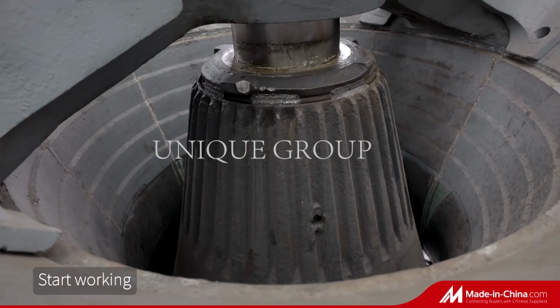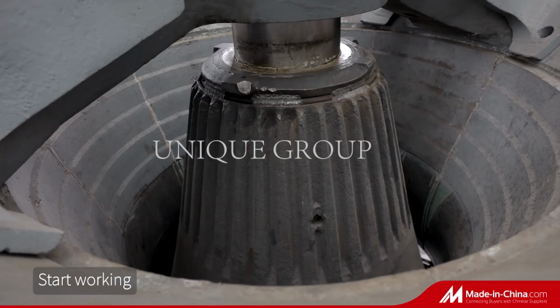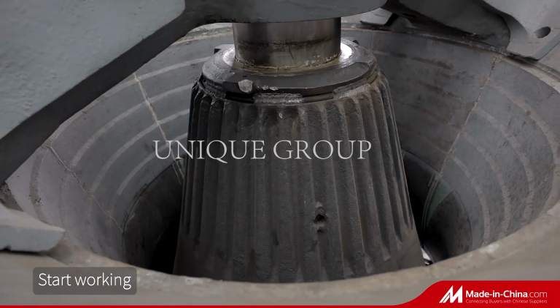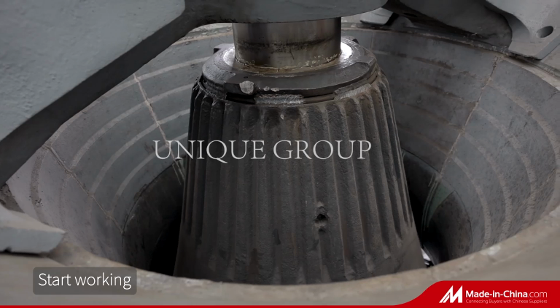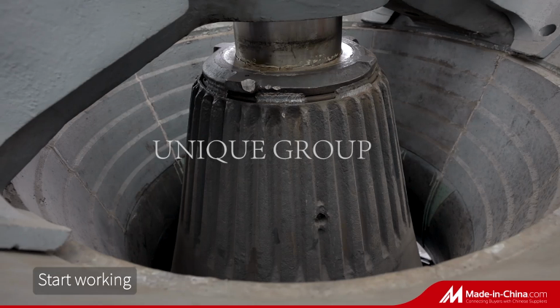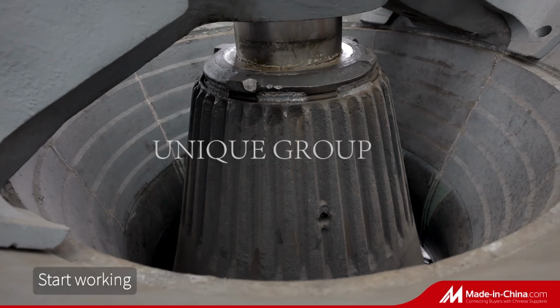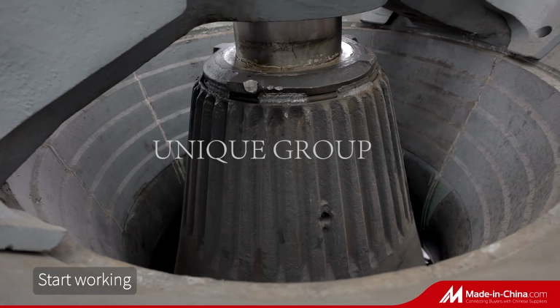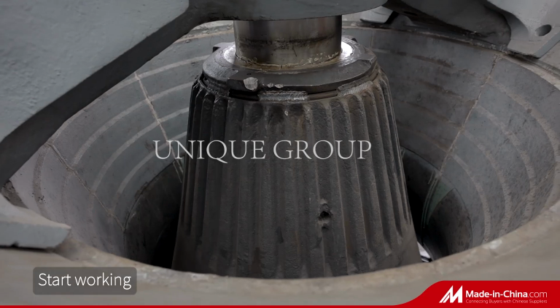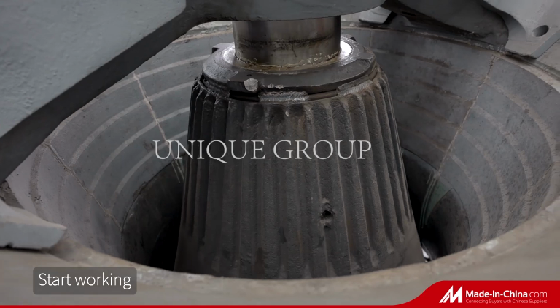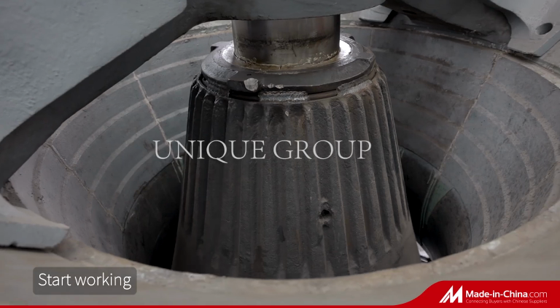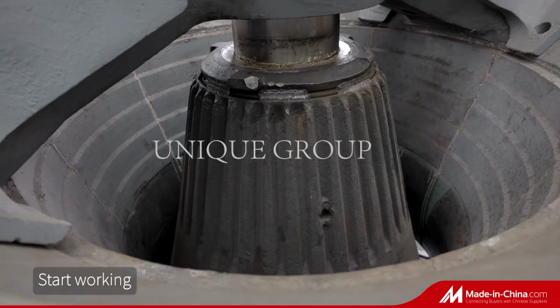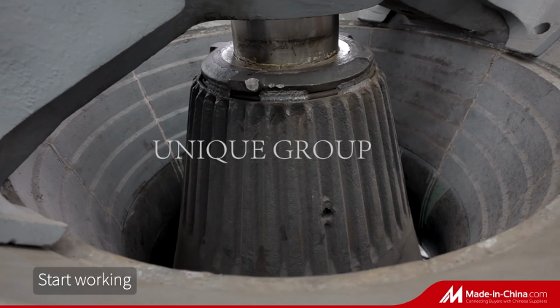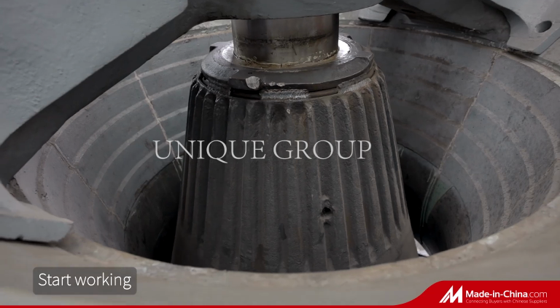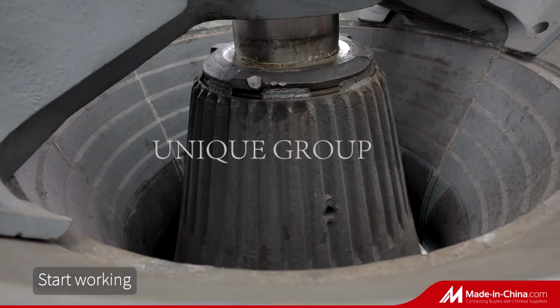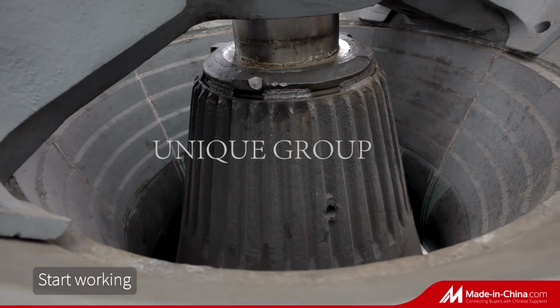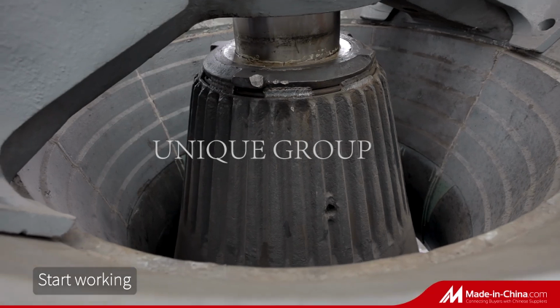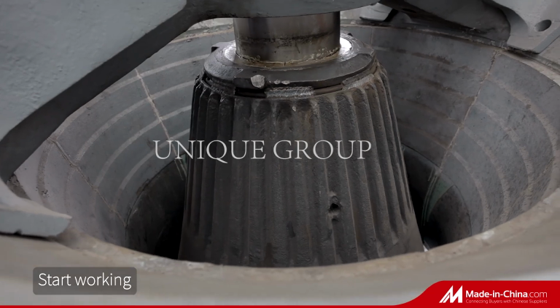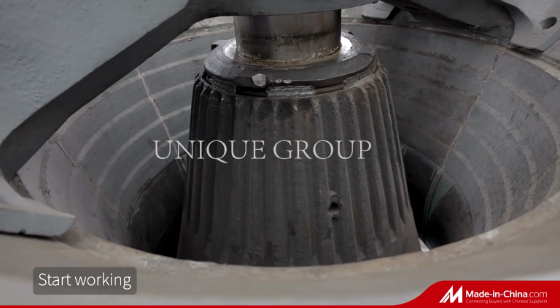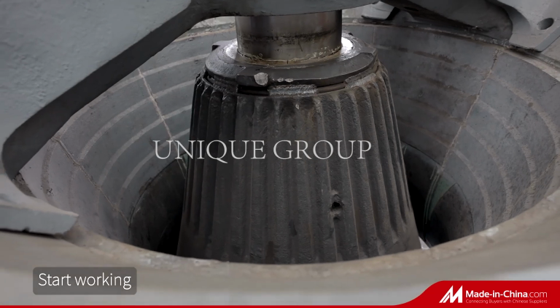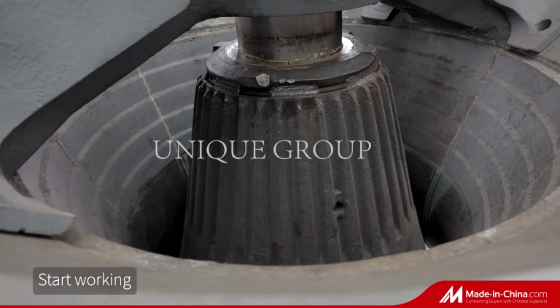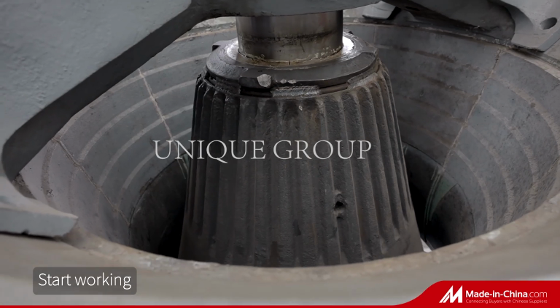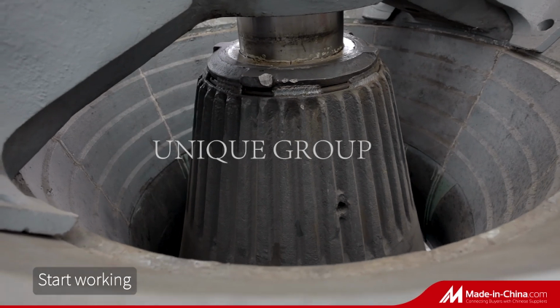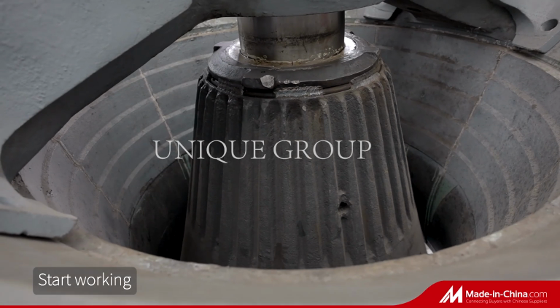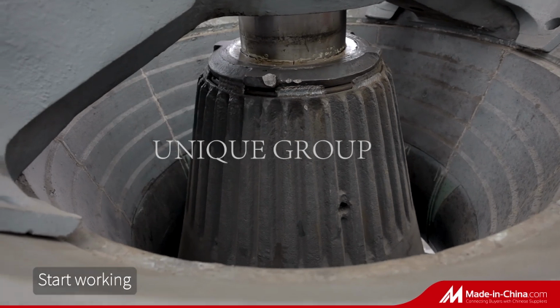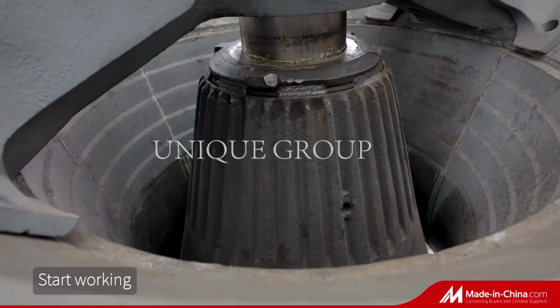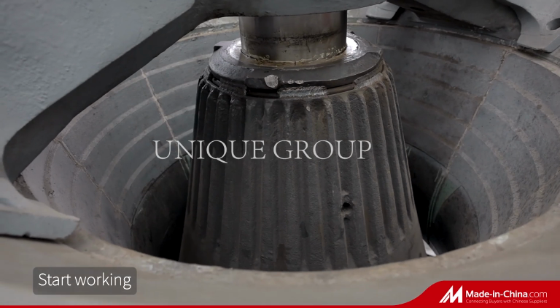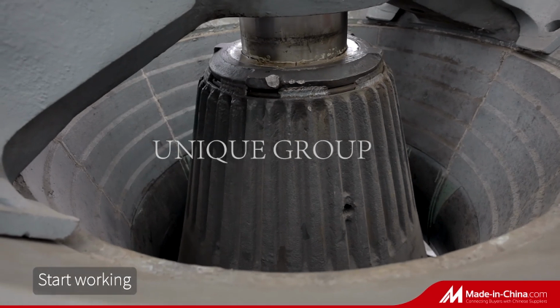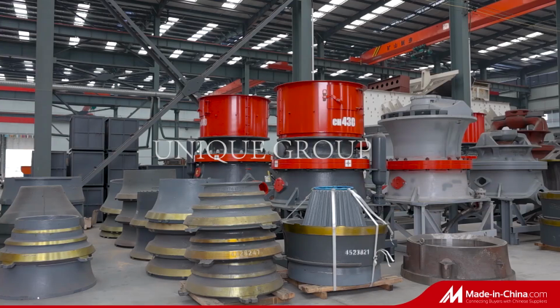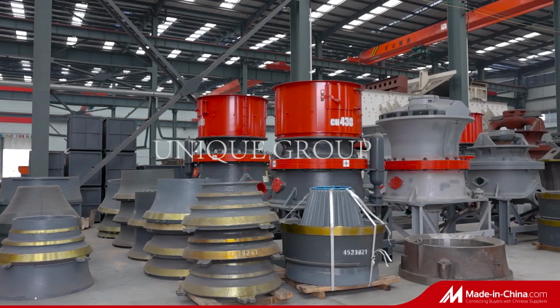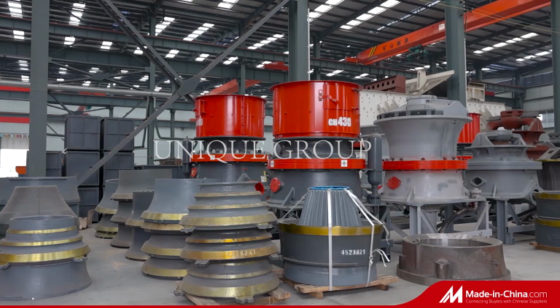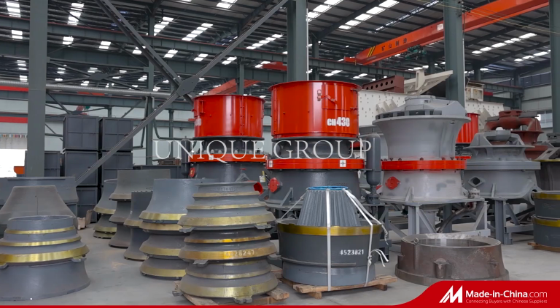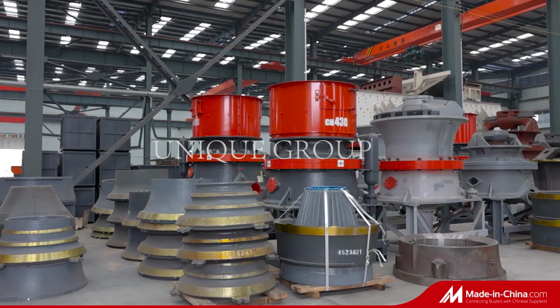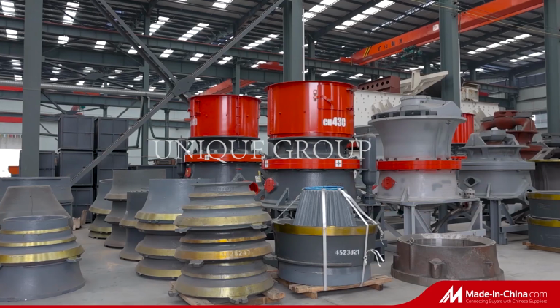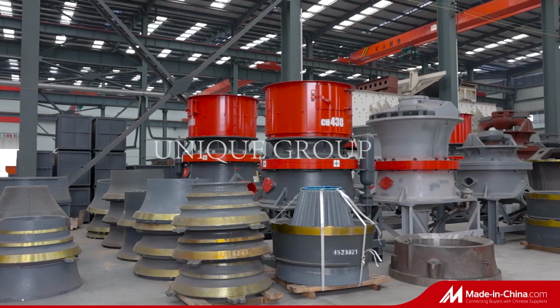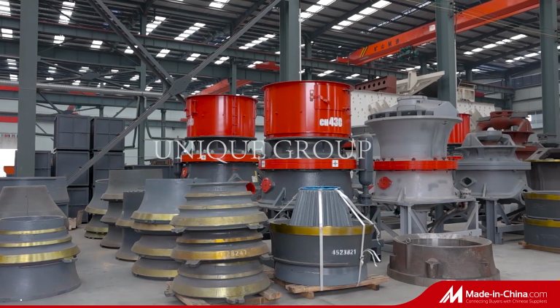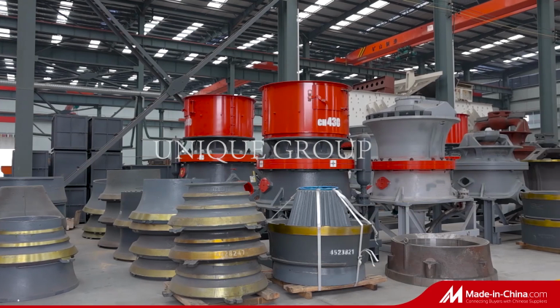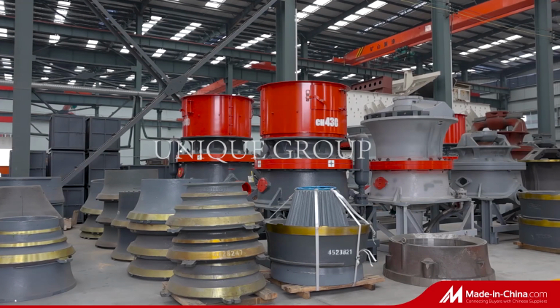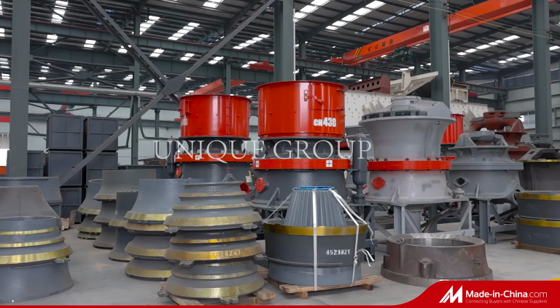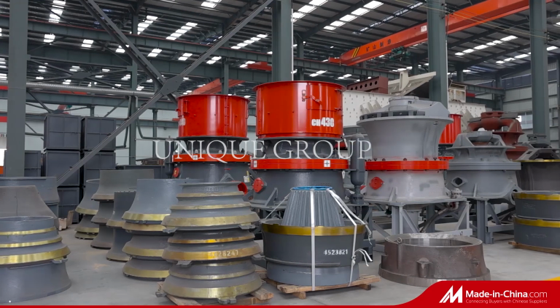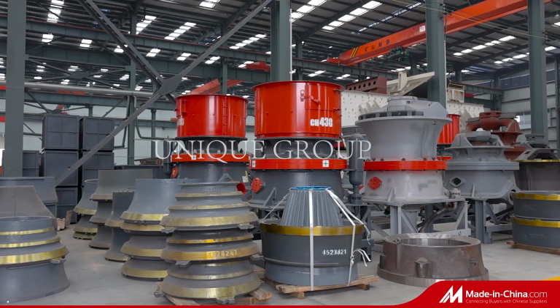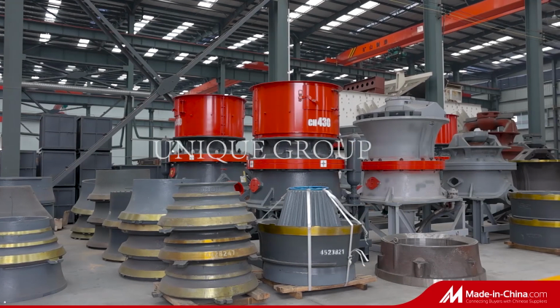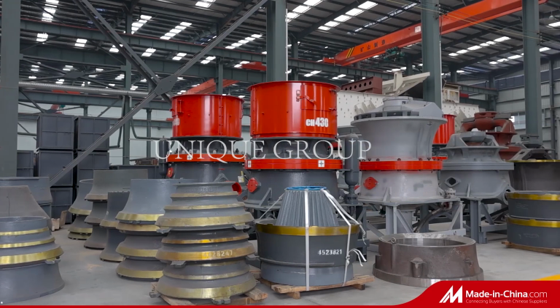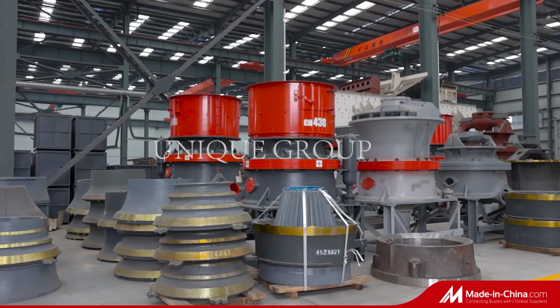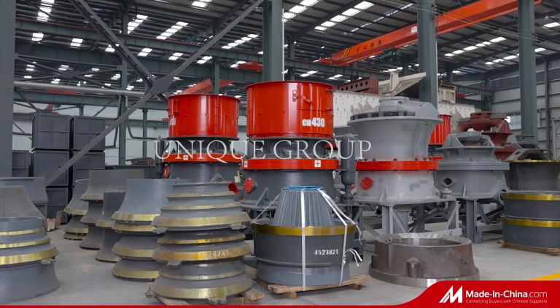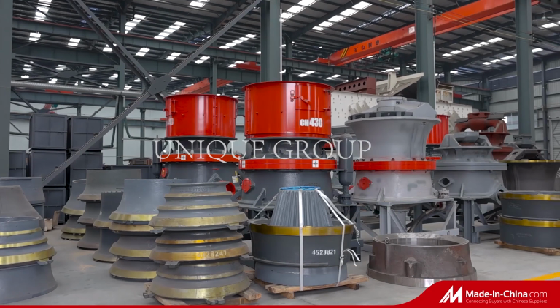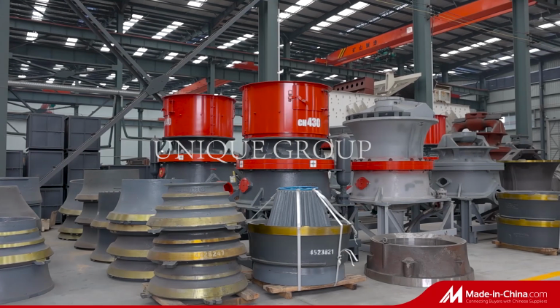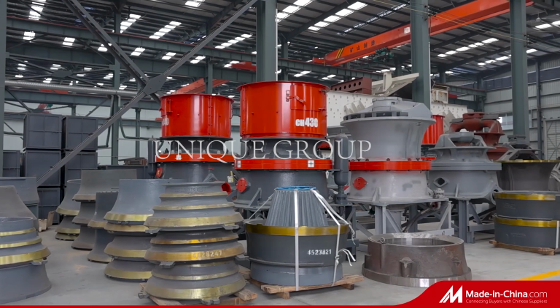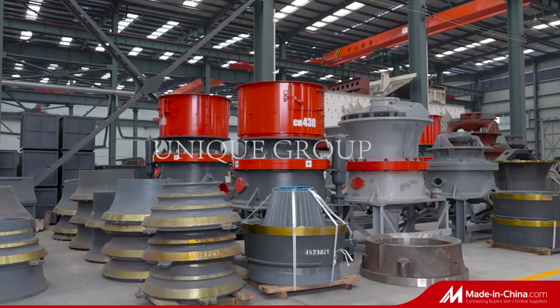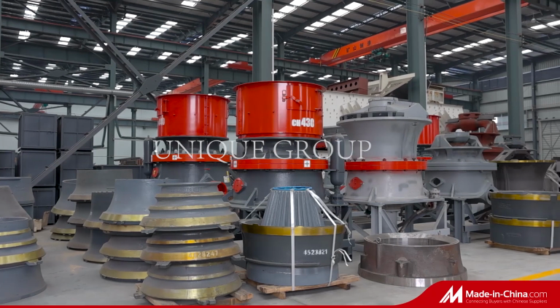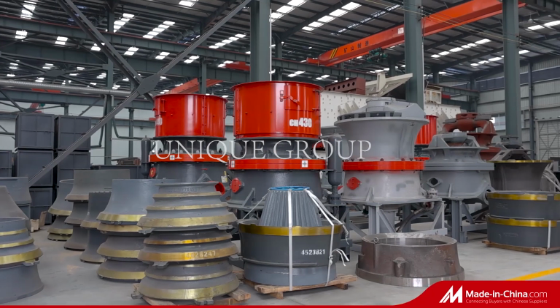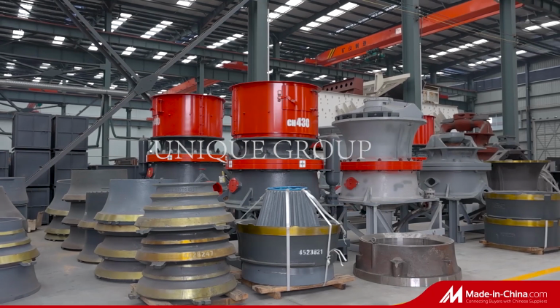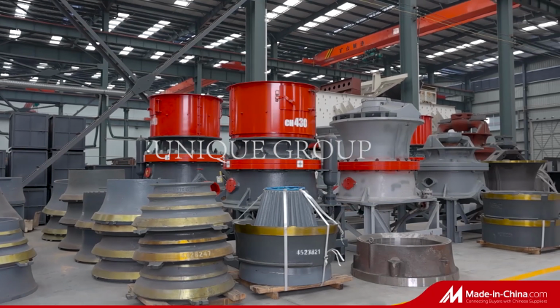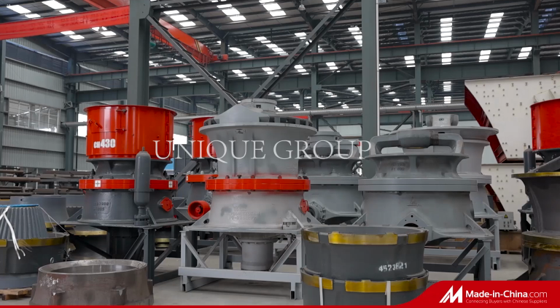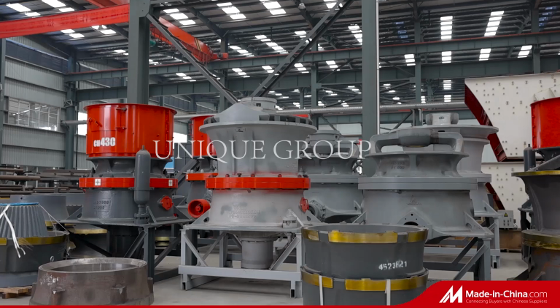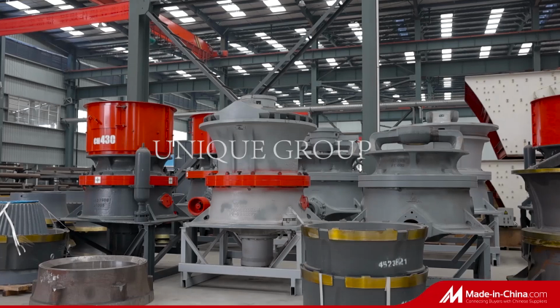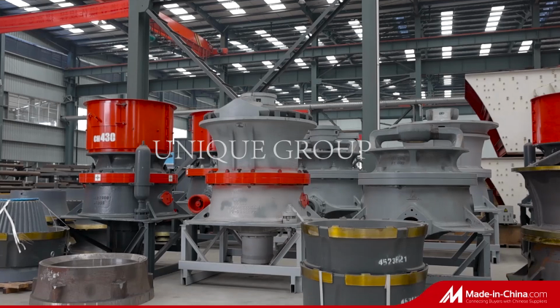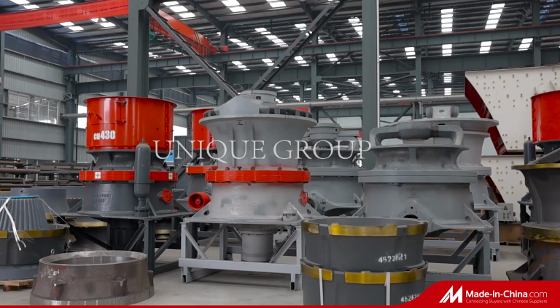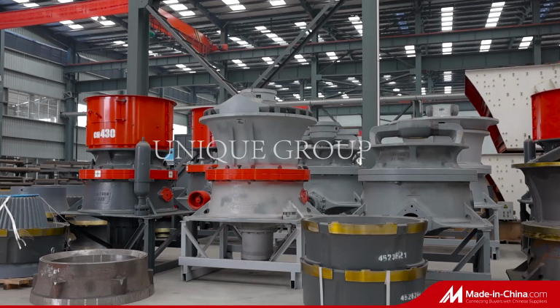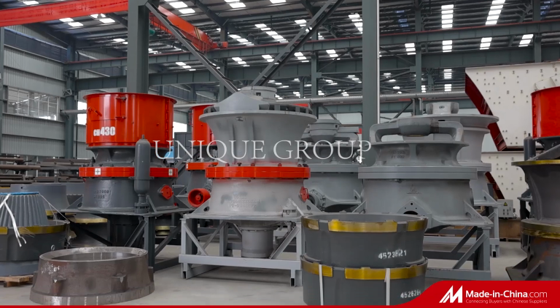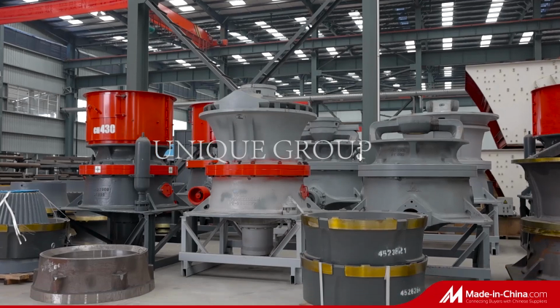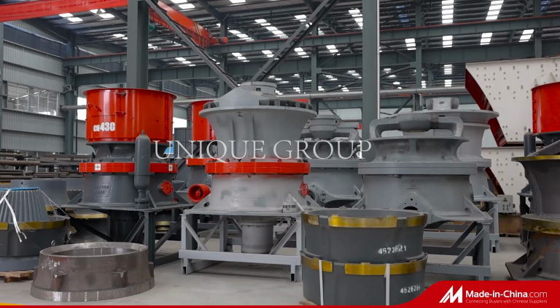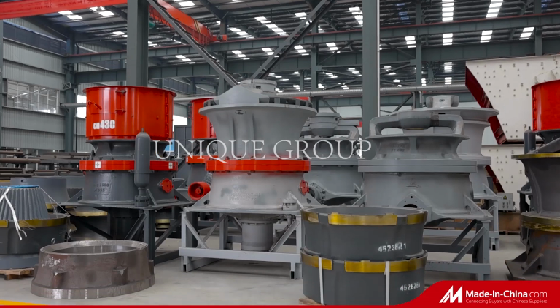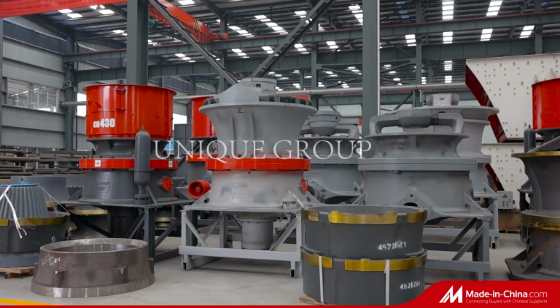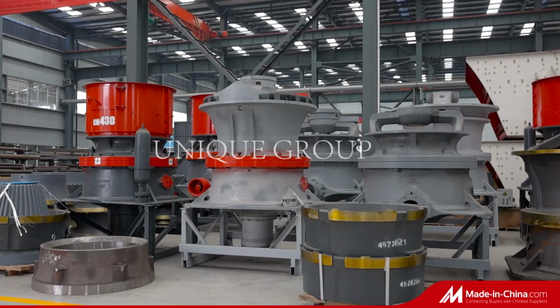The crusher has the features of high crushing ratio, high efficiency, high capacity, low operating cost, easy adjustment, and economical operation.